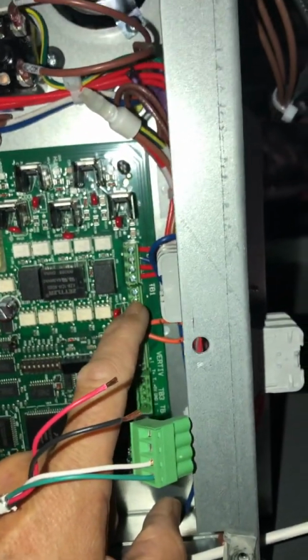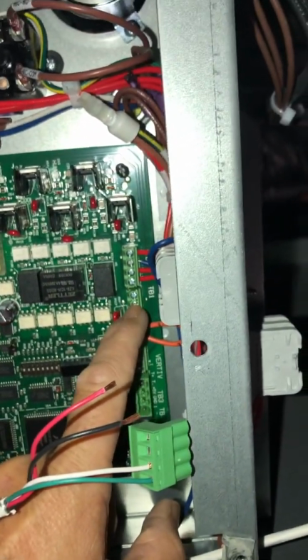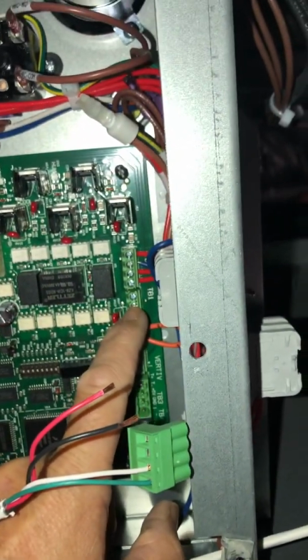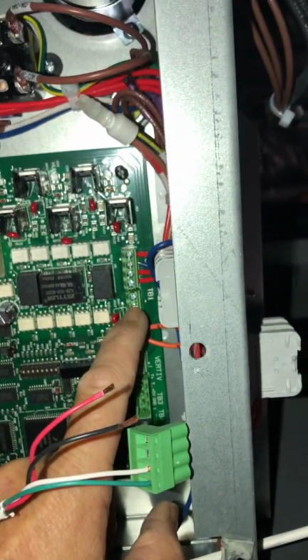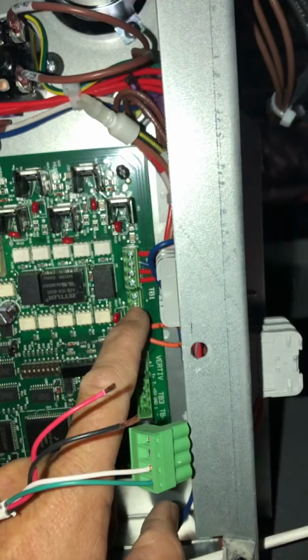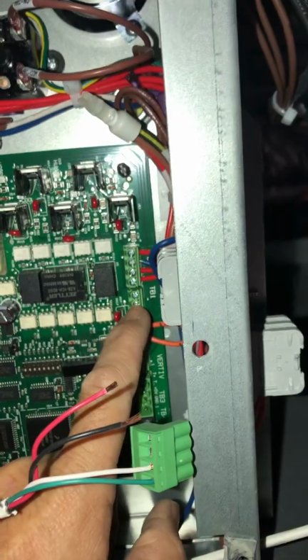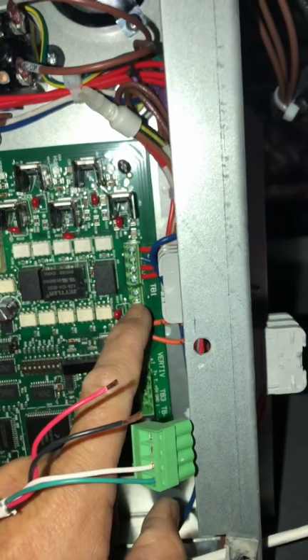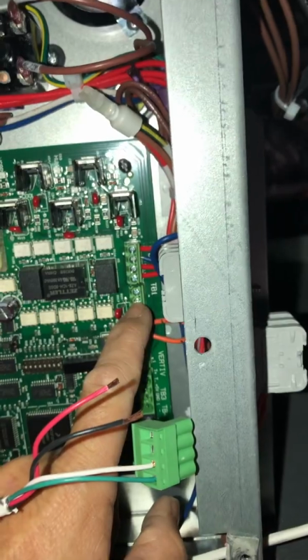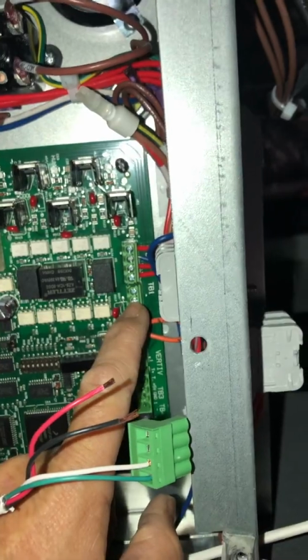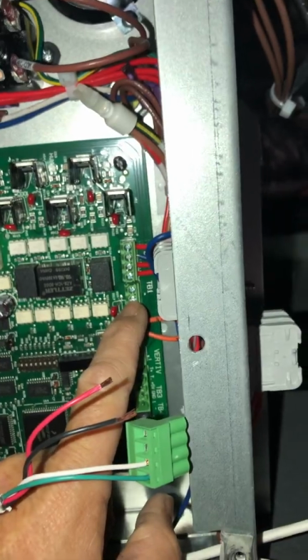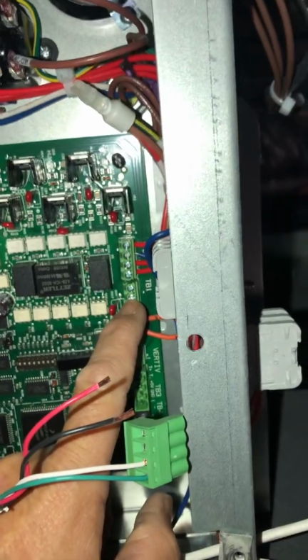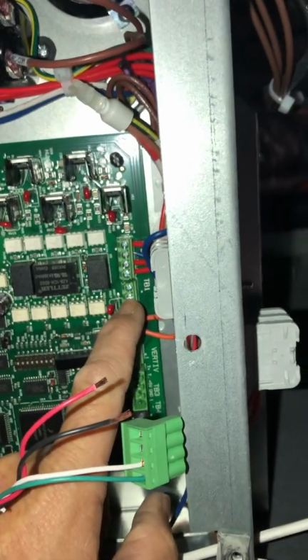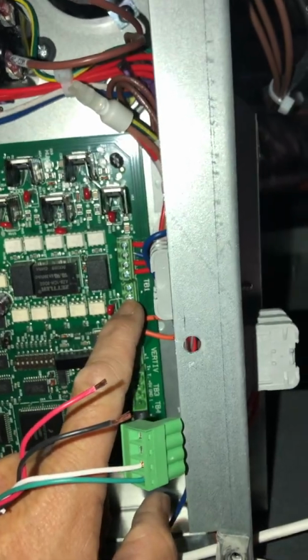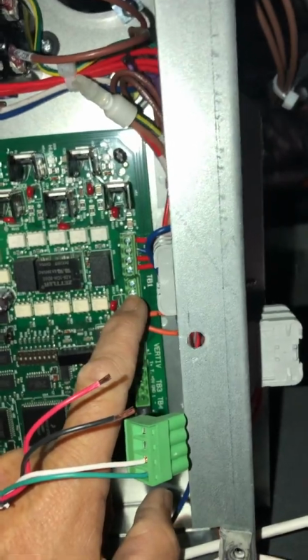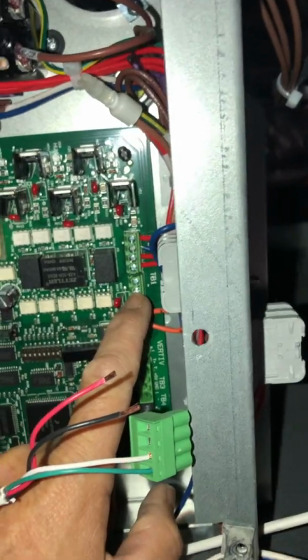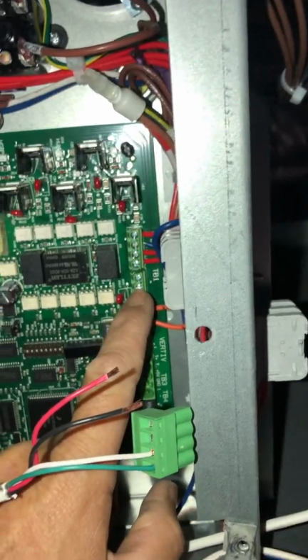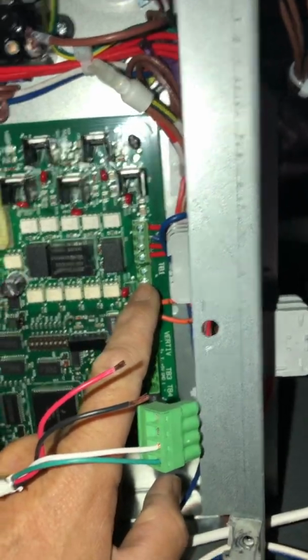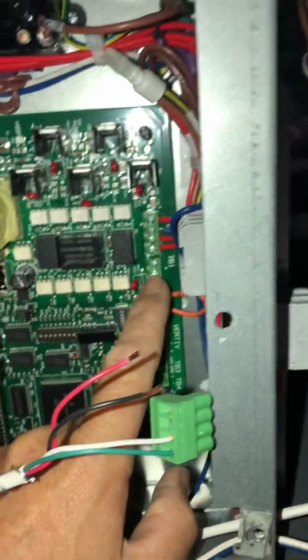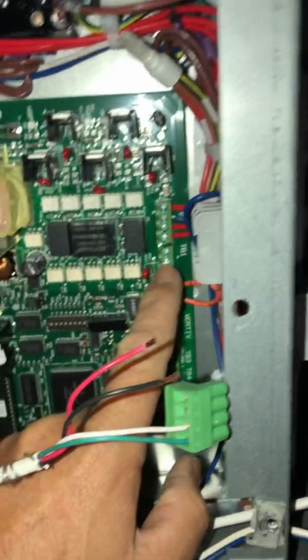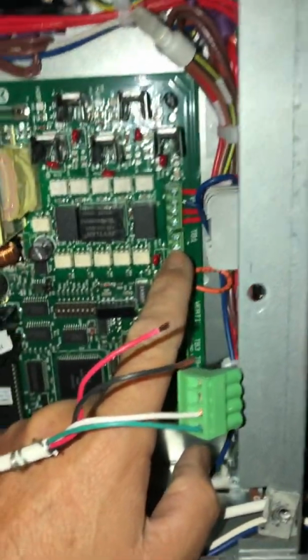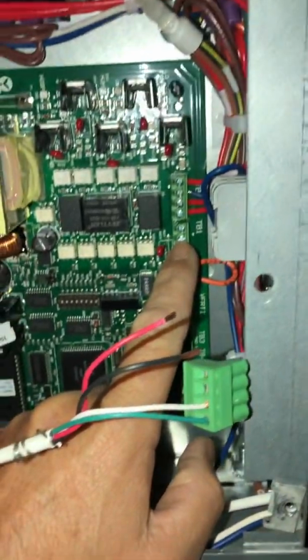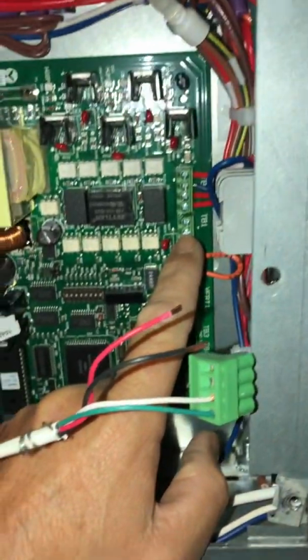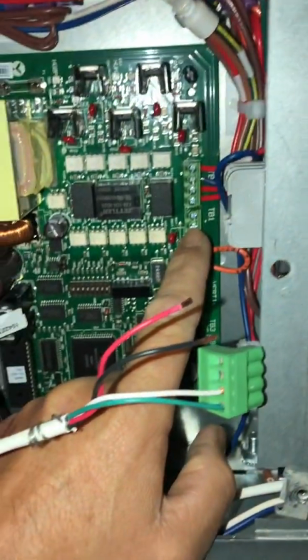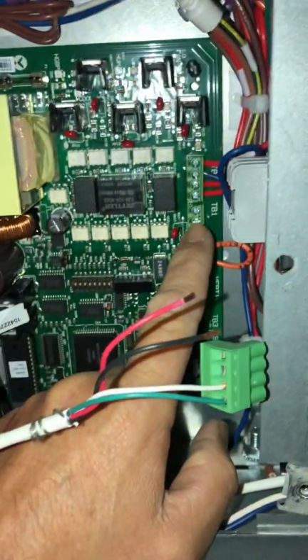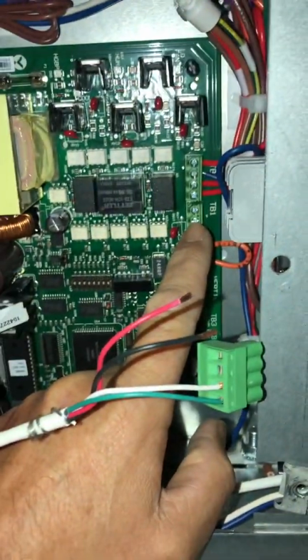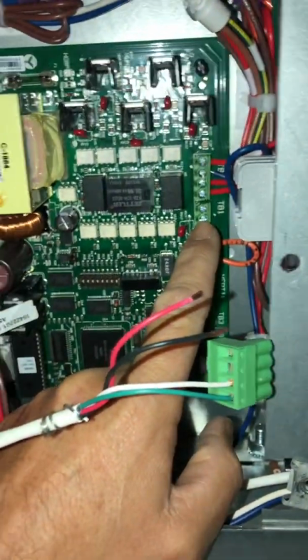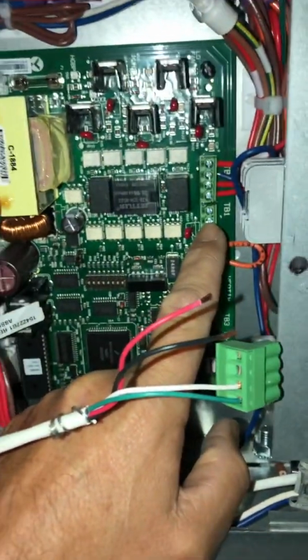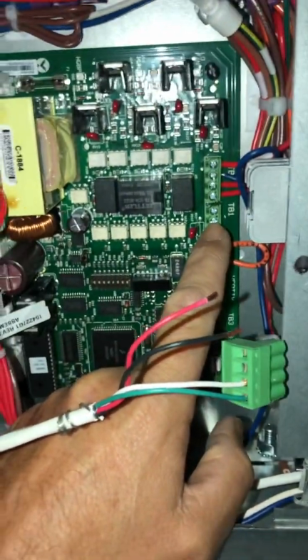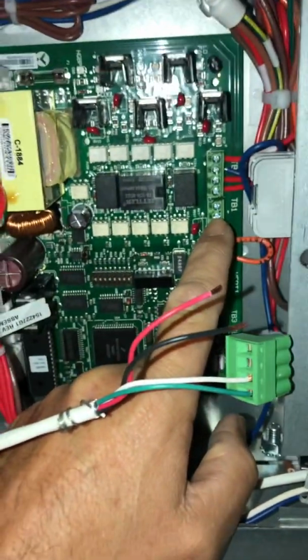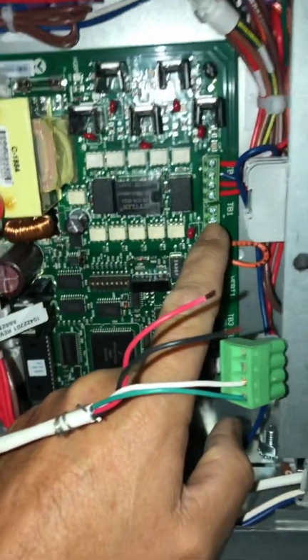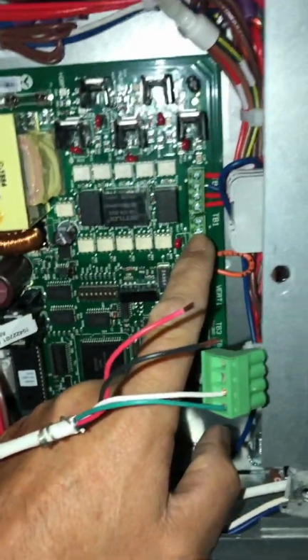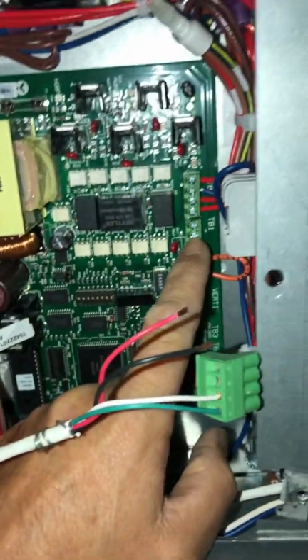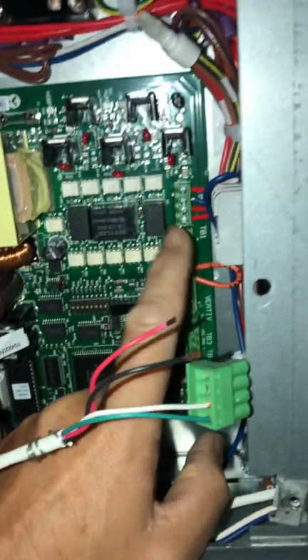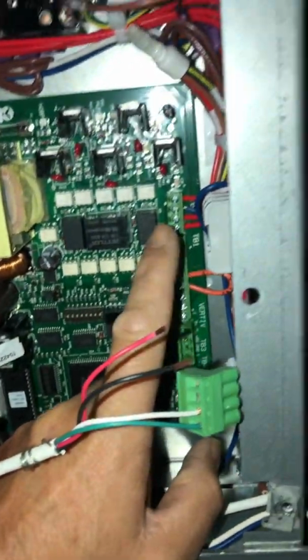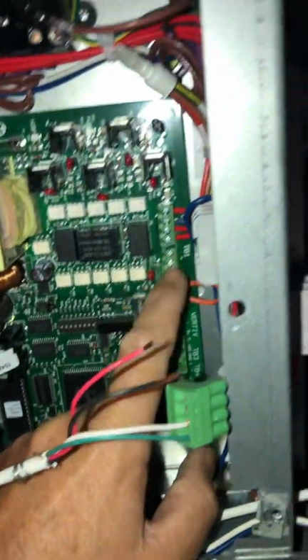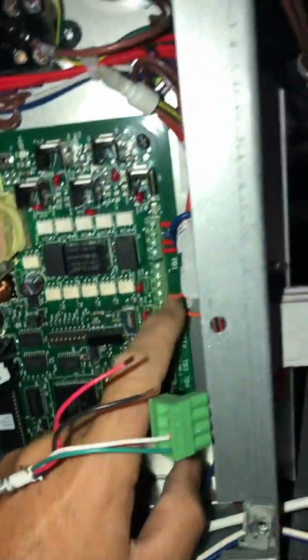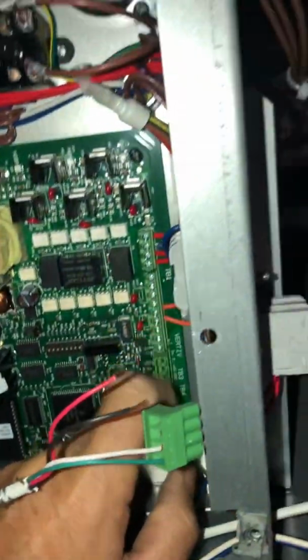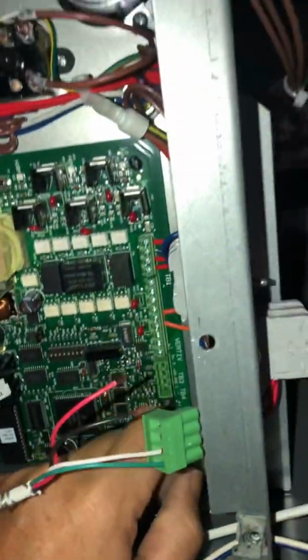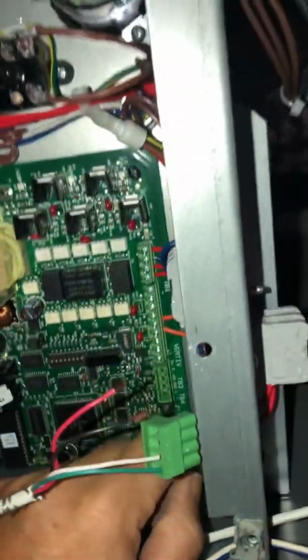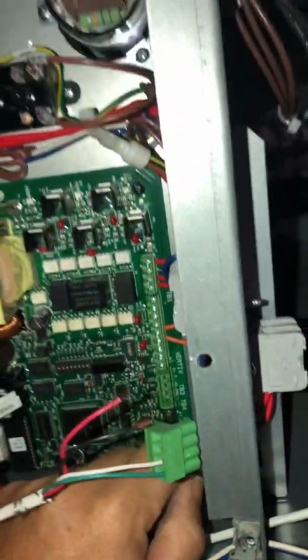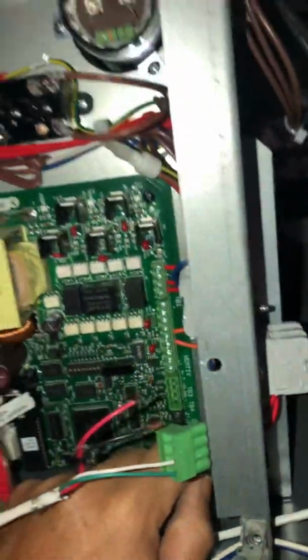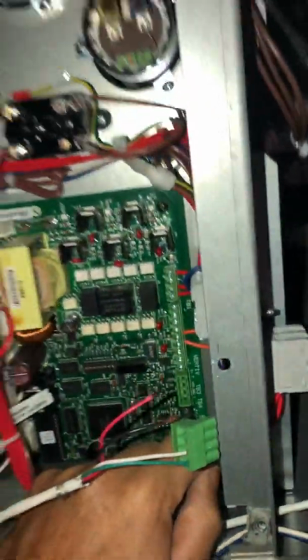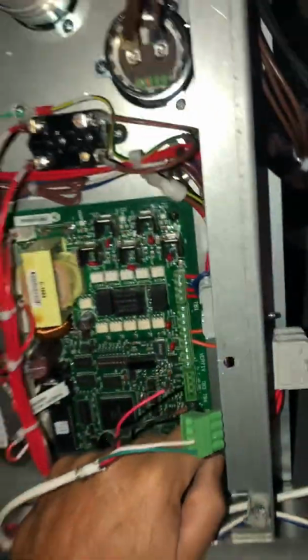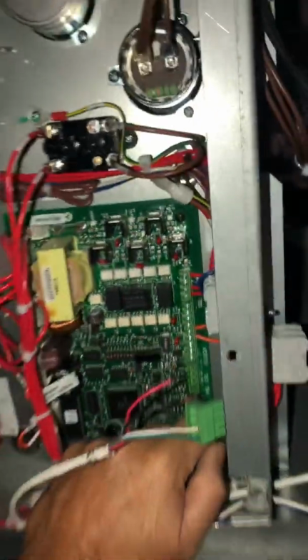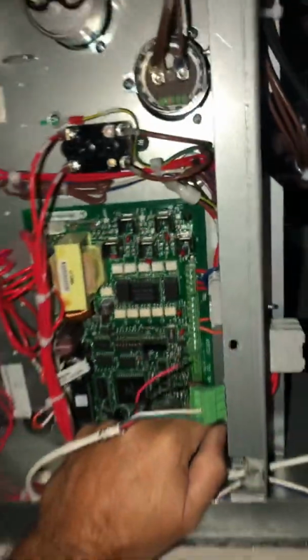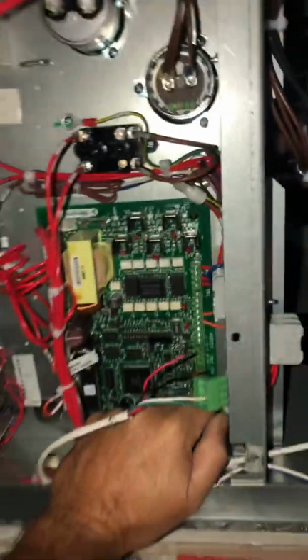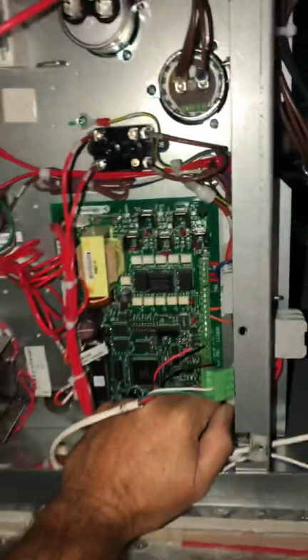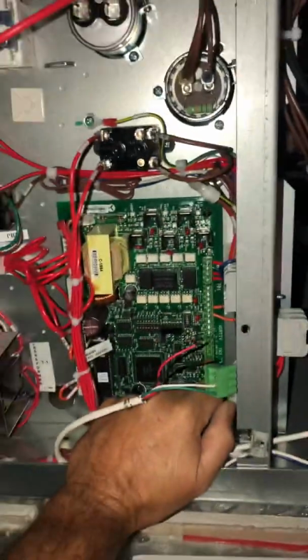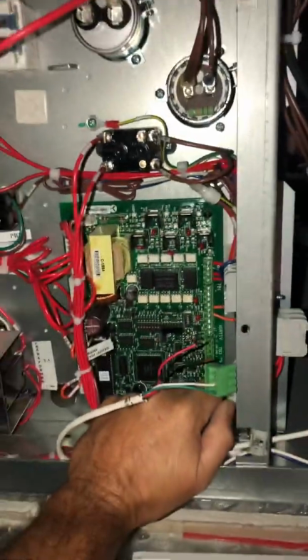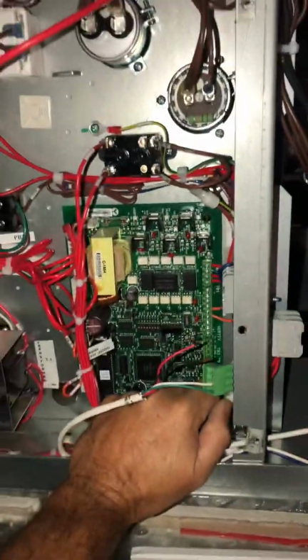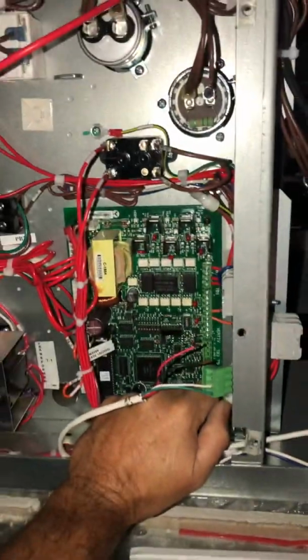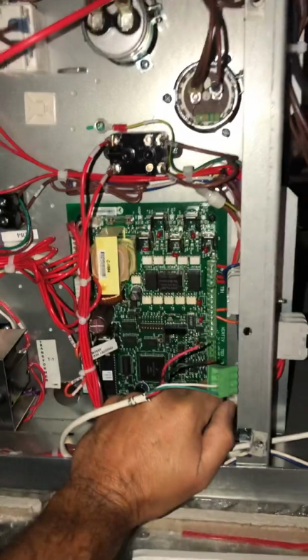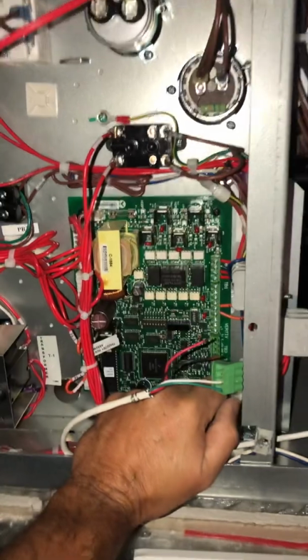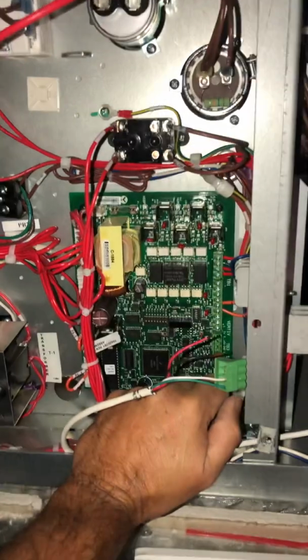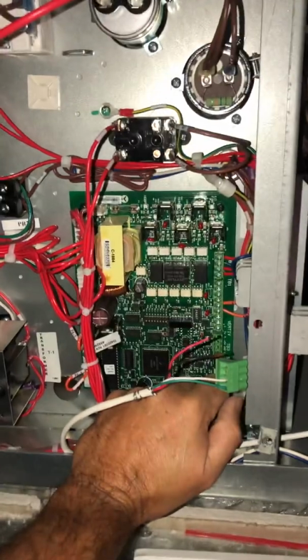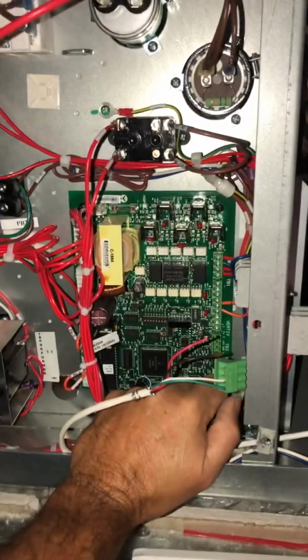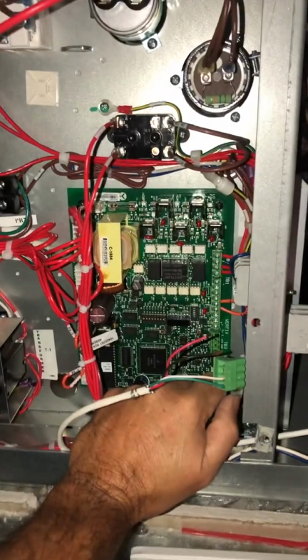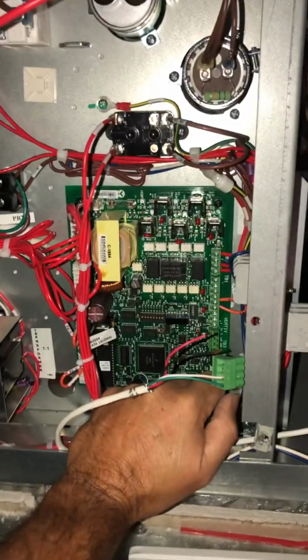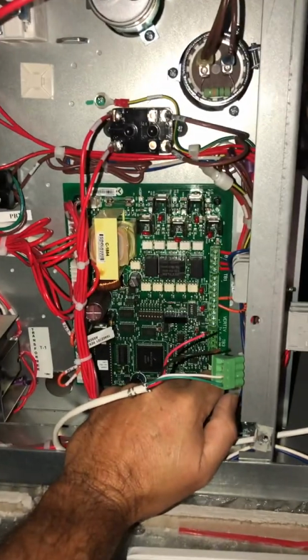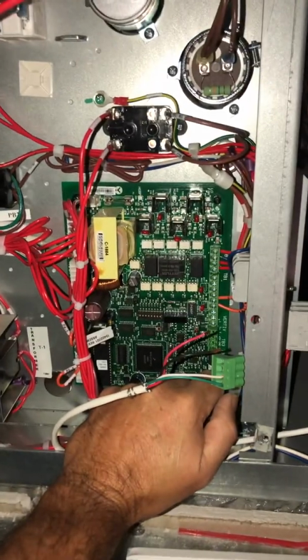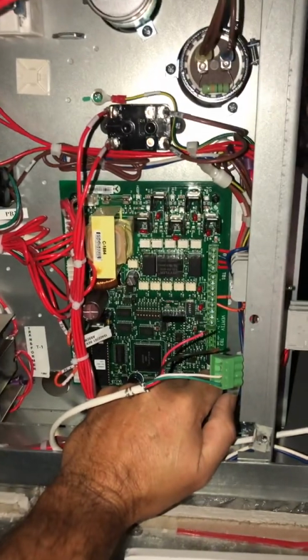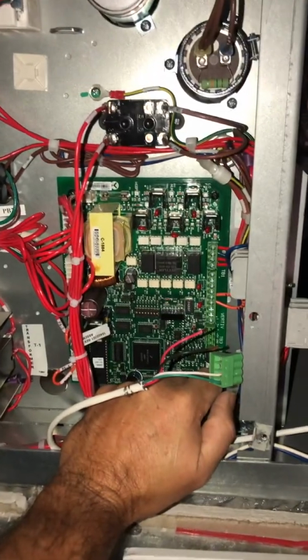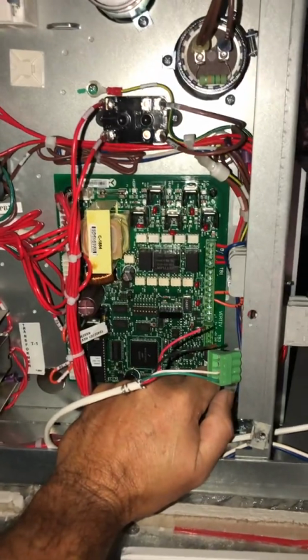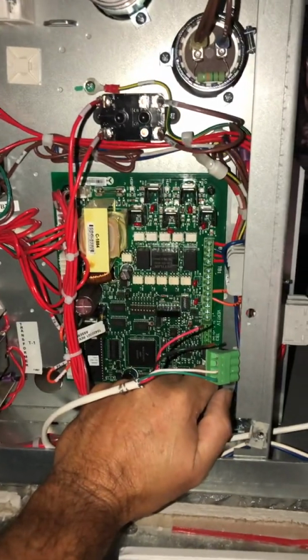Again, you look in the manual and it's gonna tell you all of that. So that's a quick and dirty on where you land the wires.